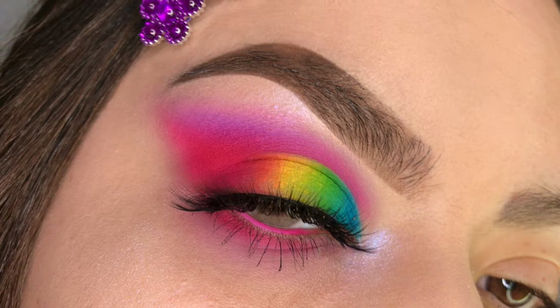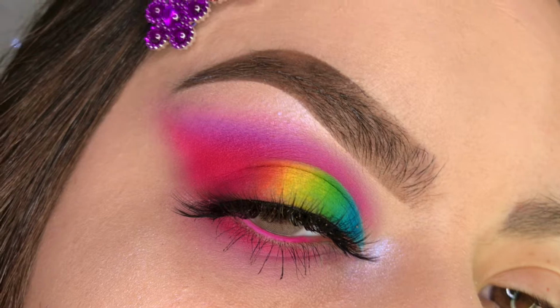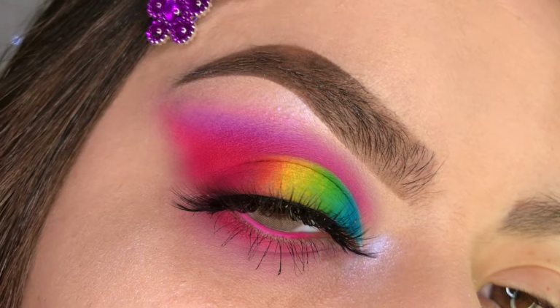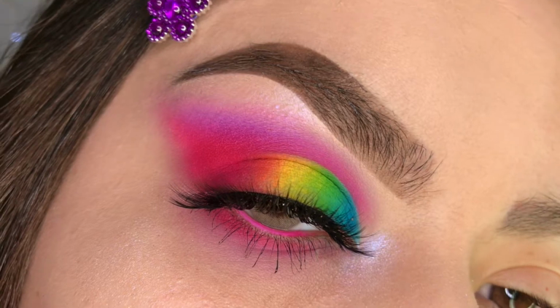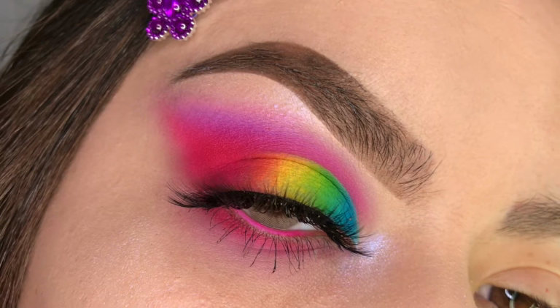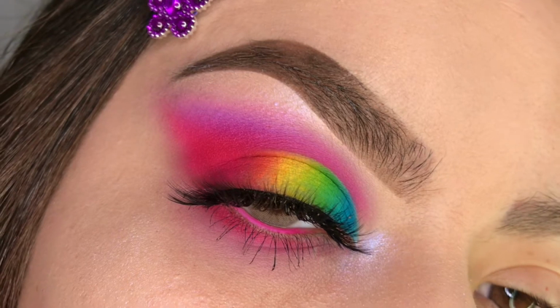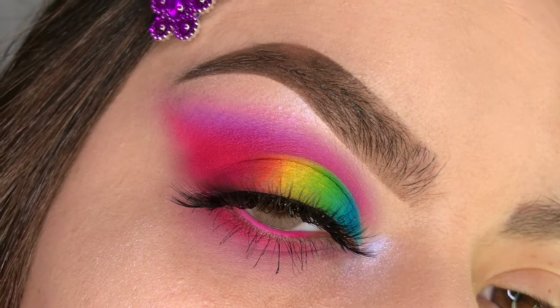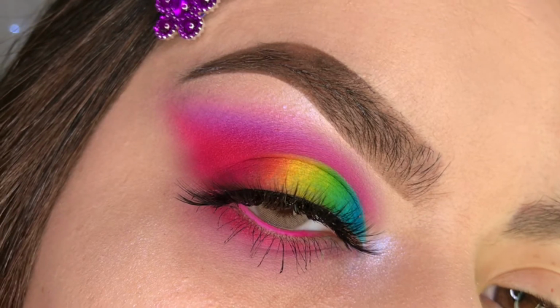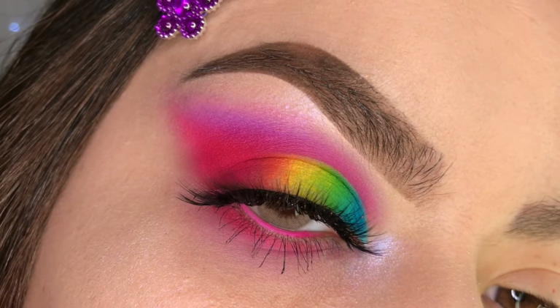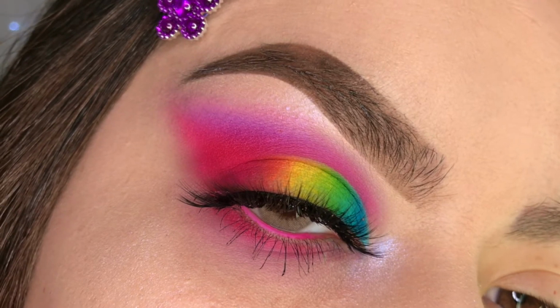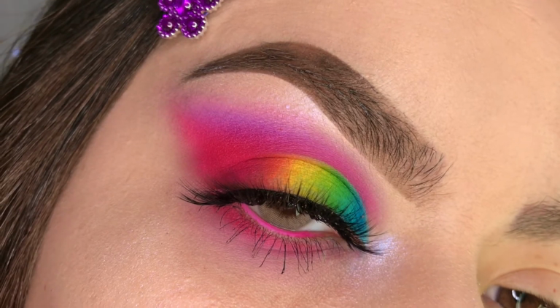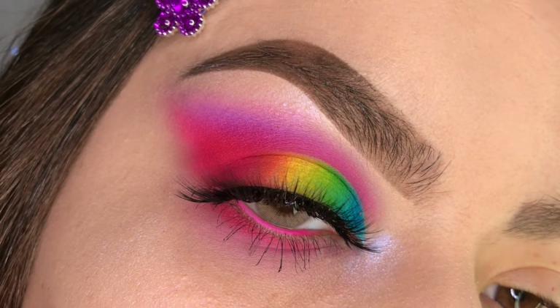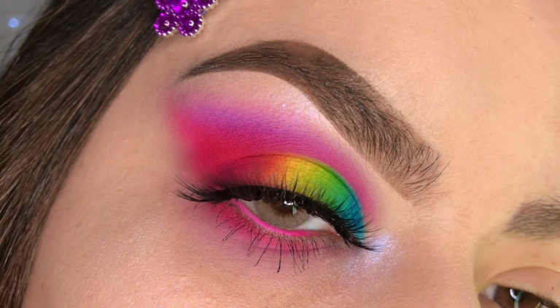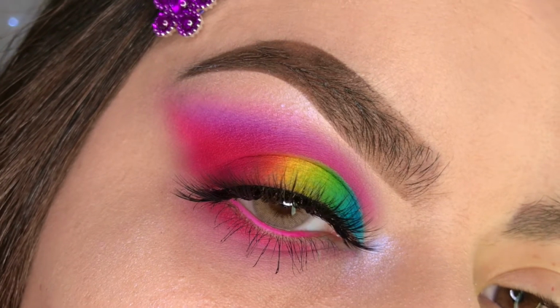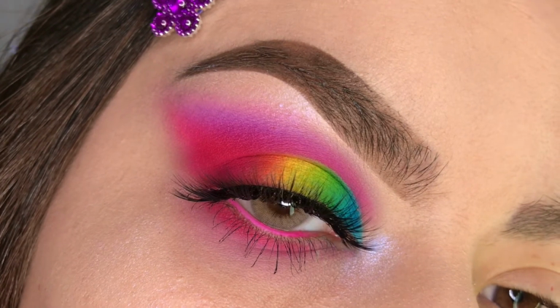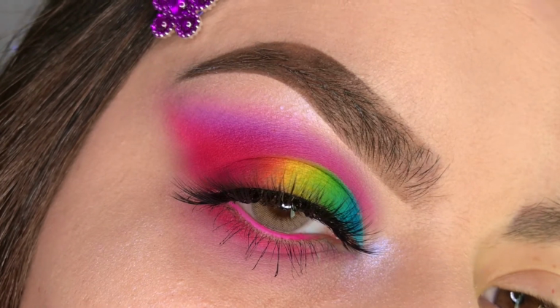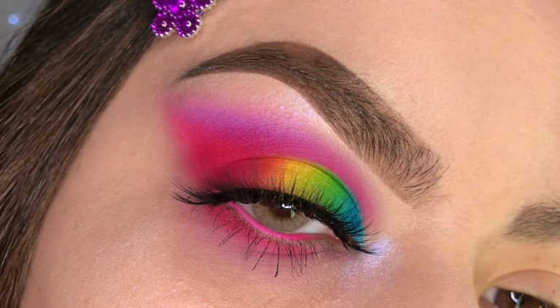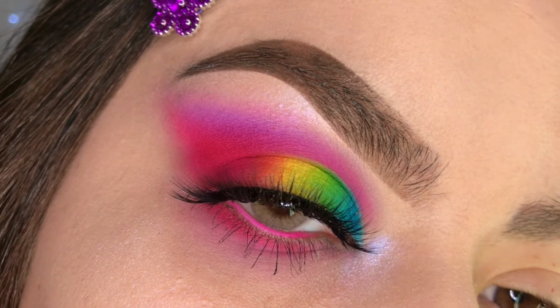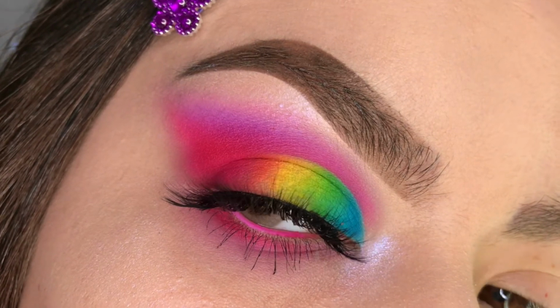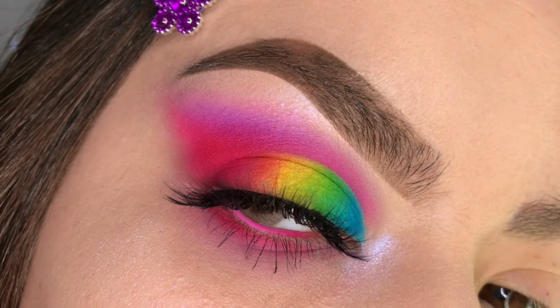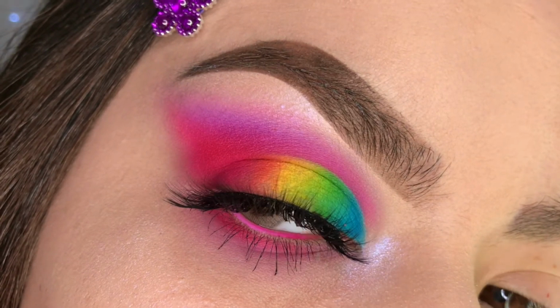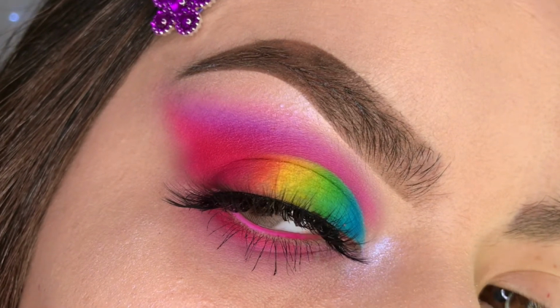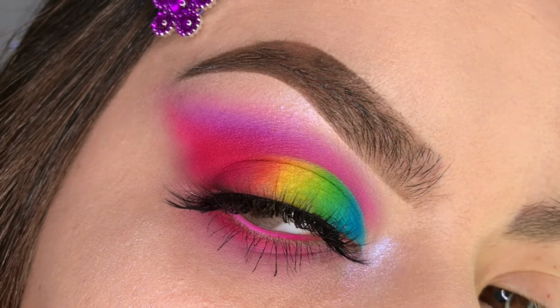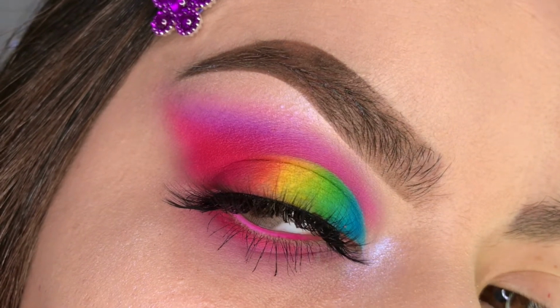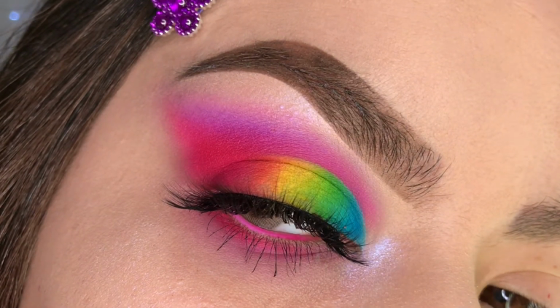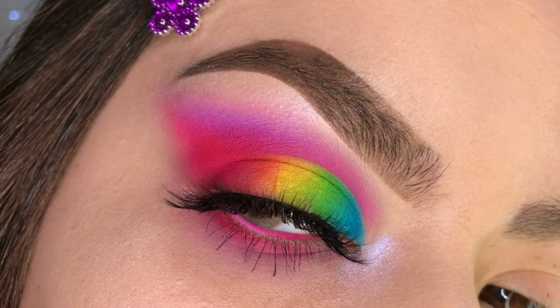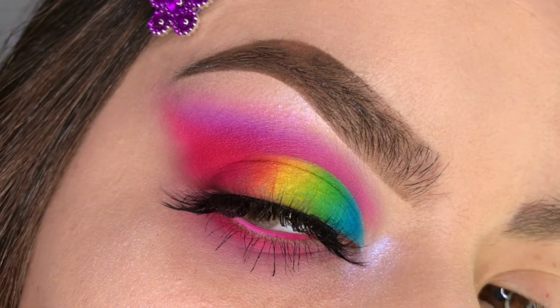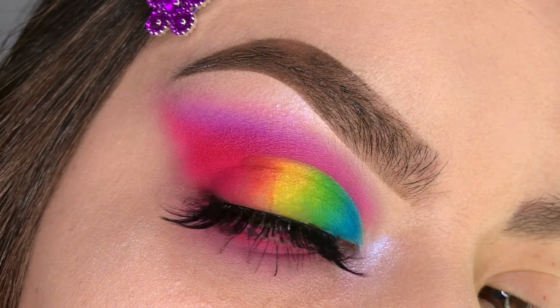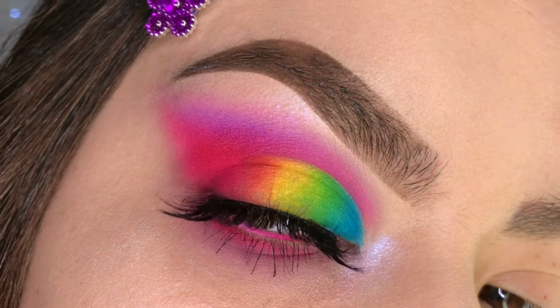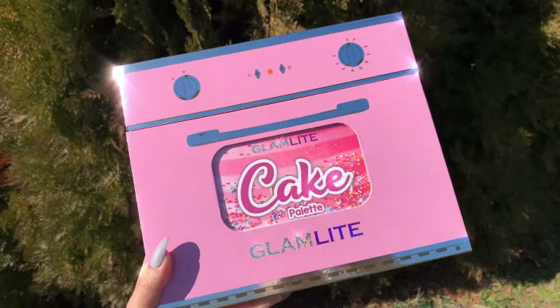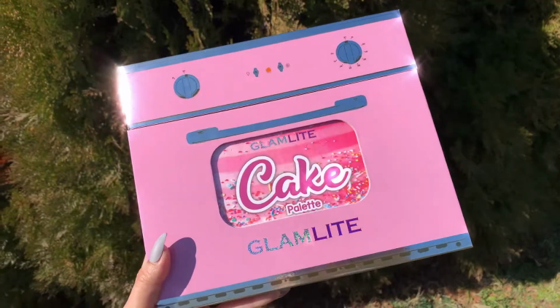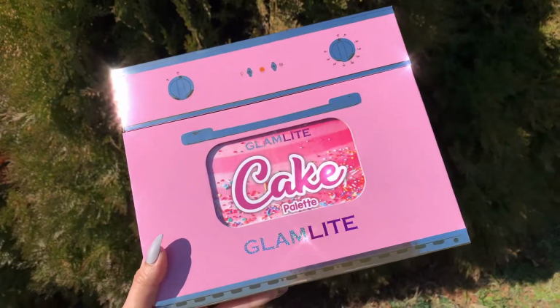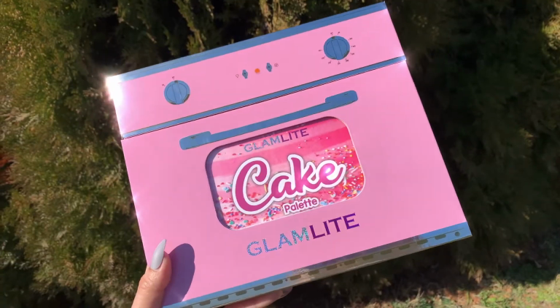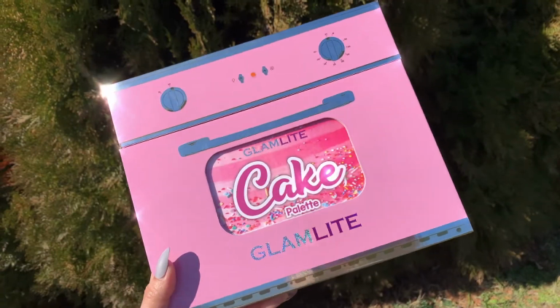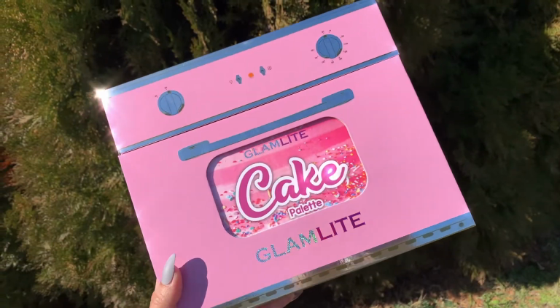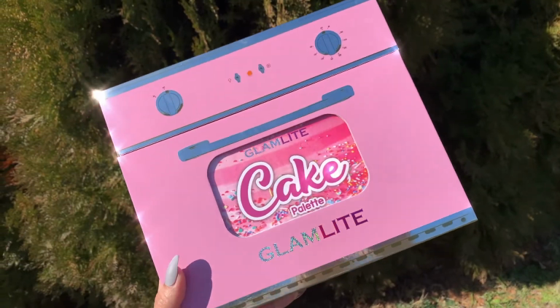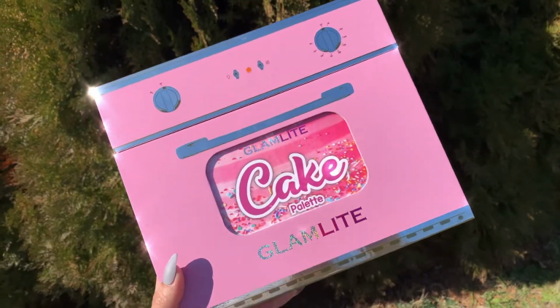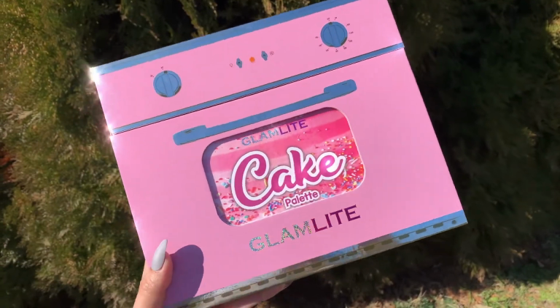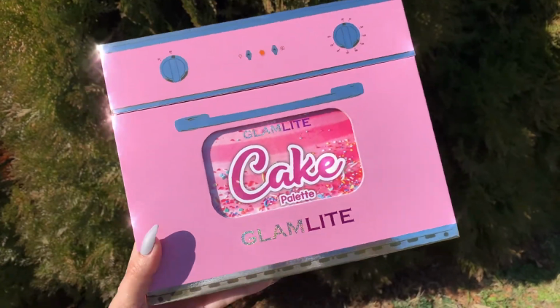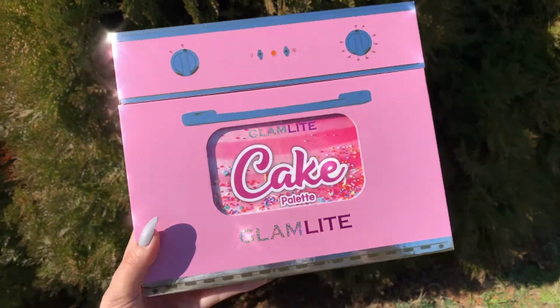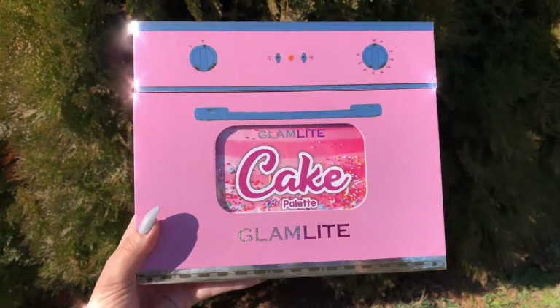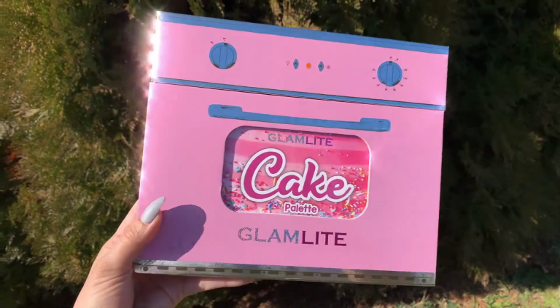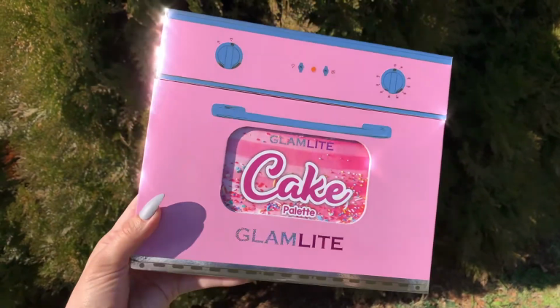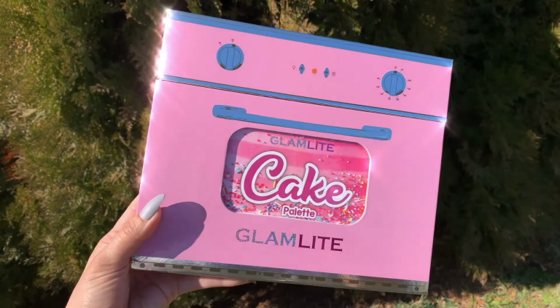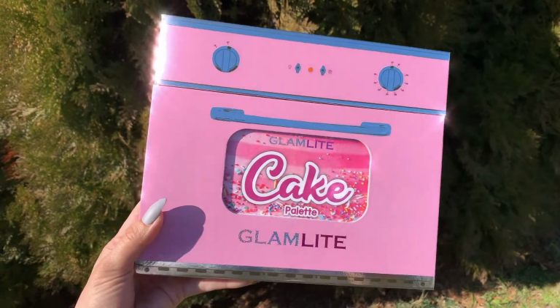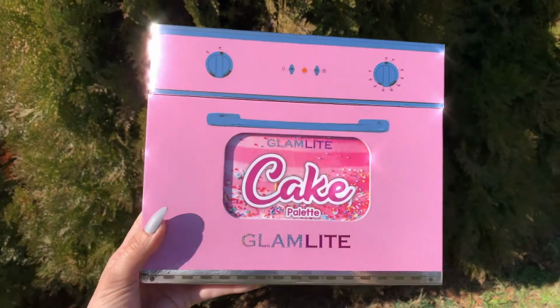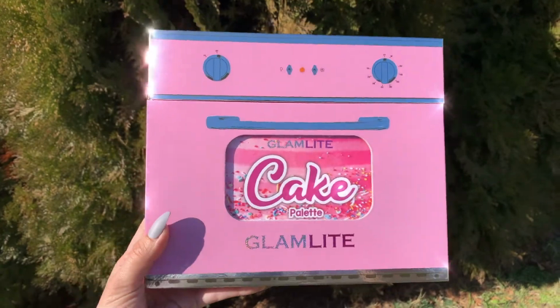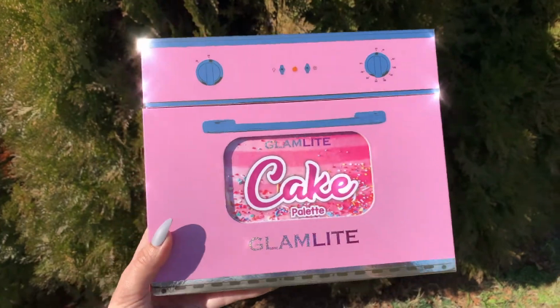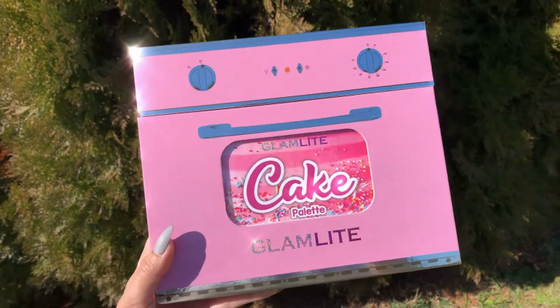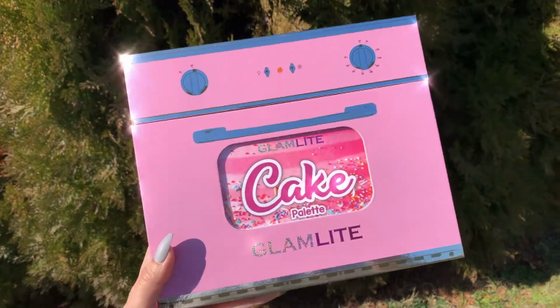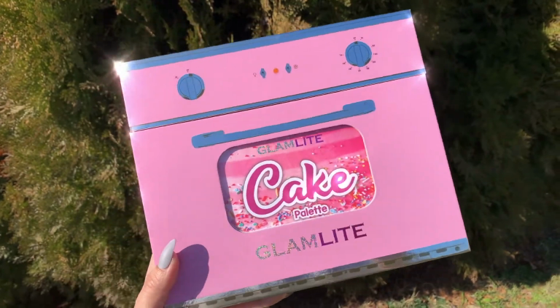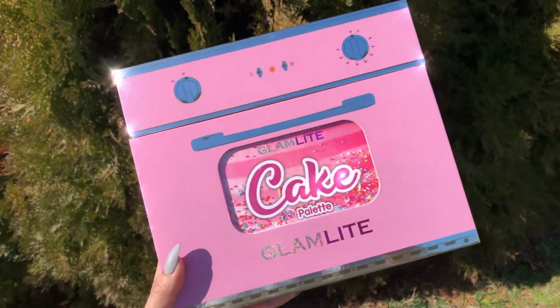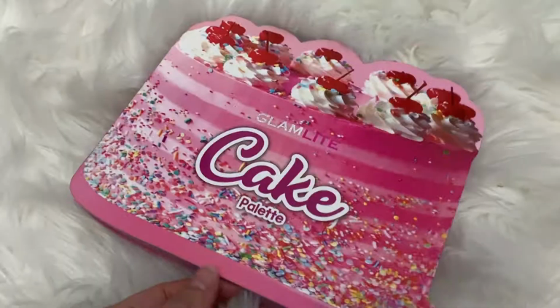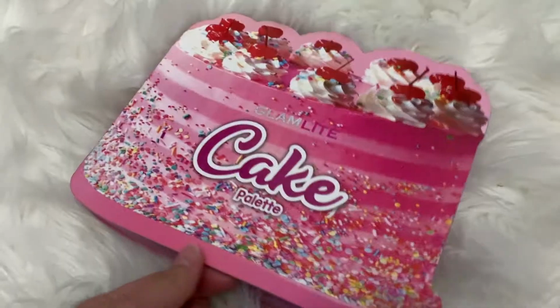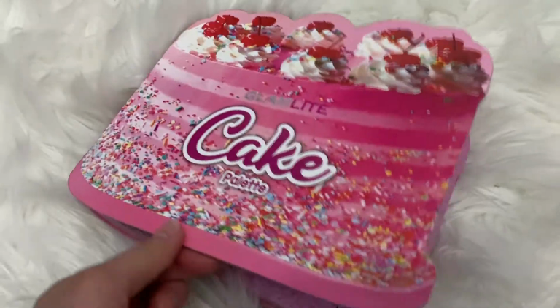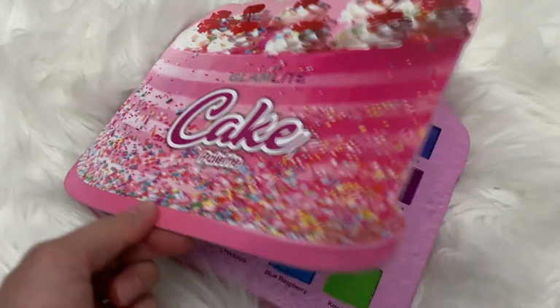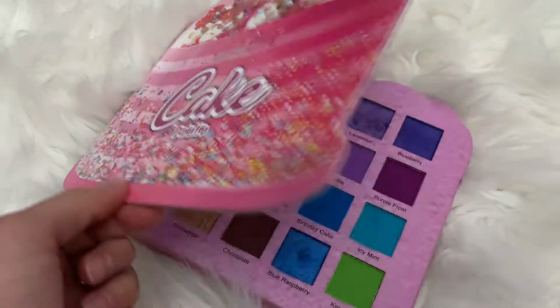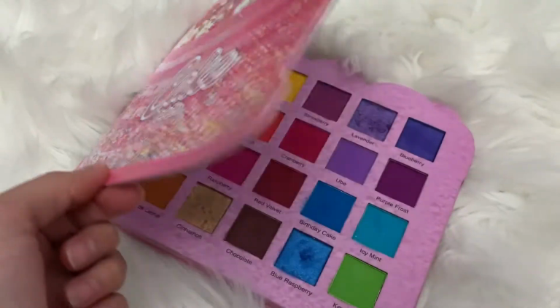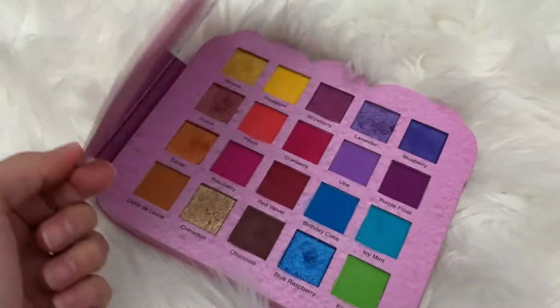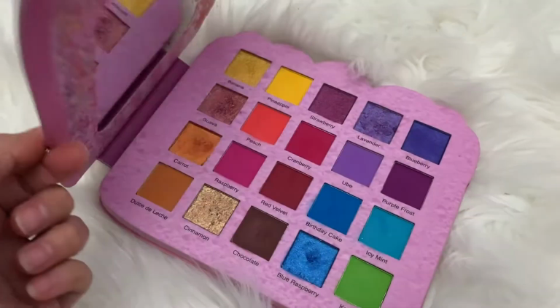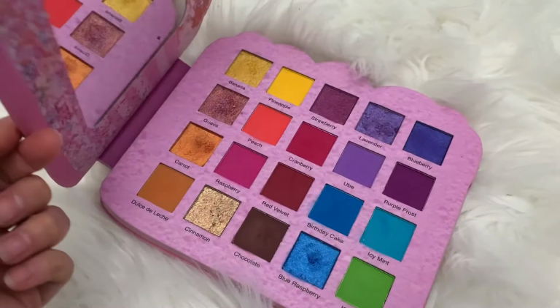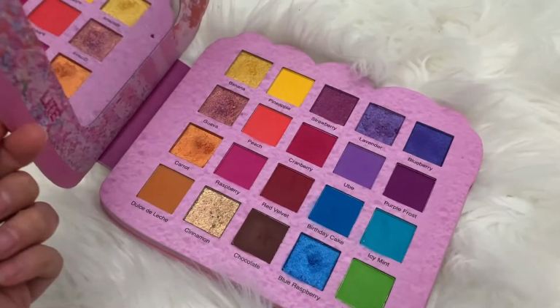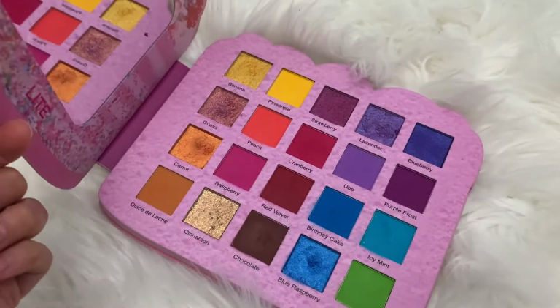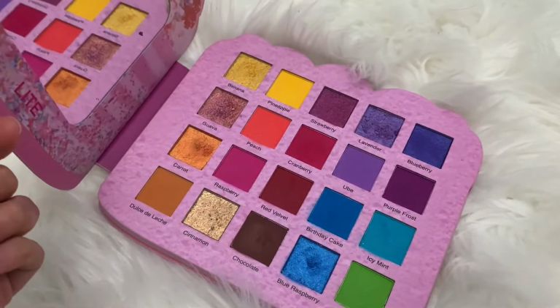Hey, welcome back to my channel! For today's look we're going to be using the new Glam Light Cake palette. If you want to see how to do this, then please keep watching.